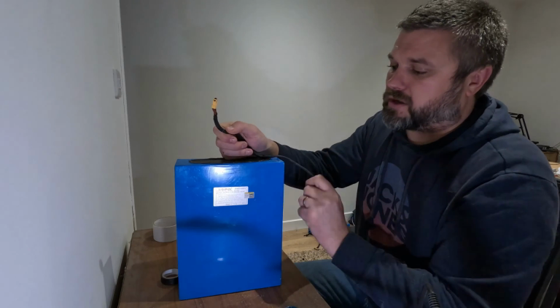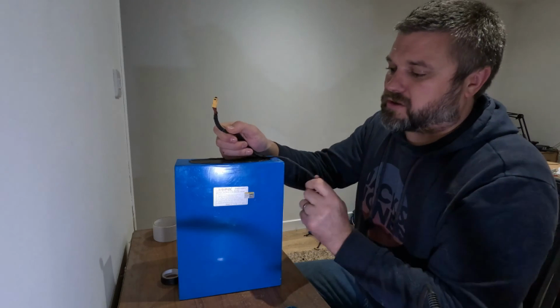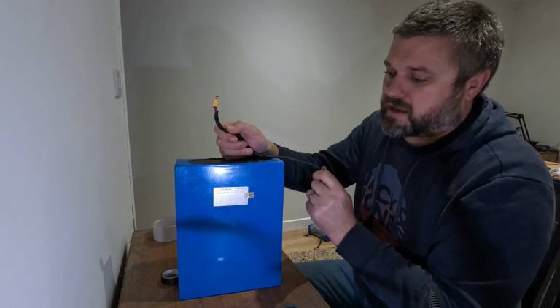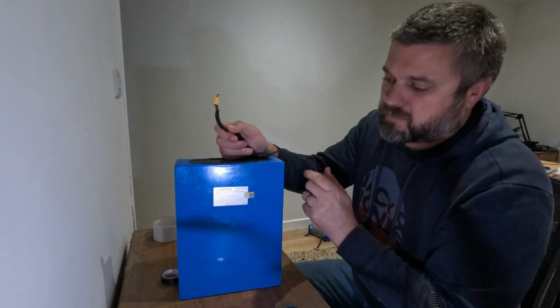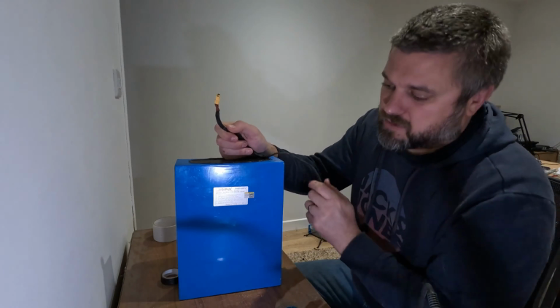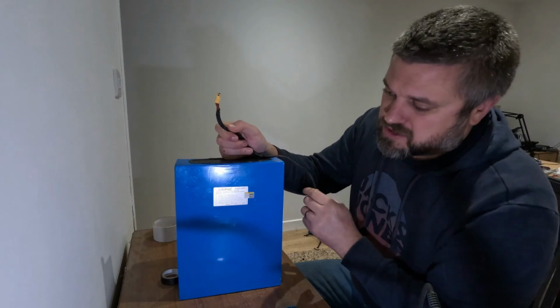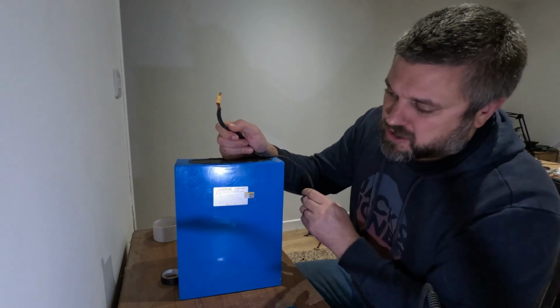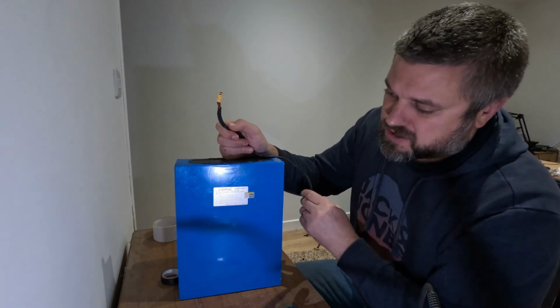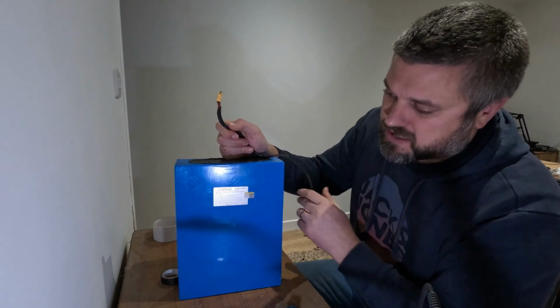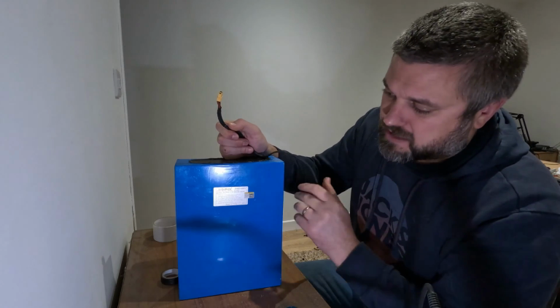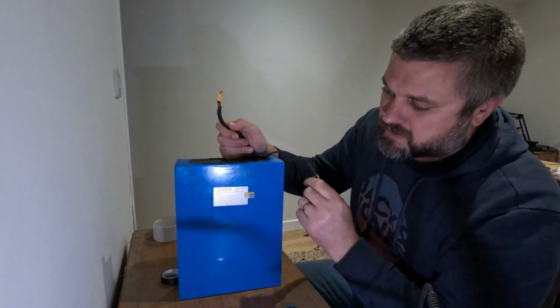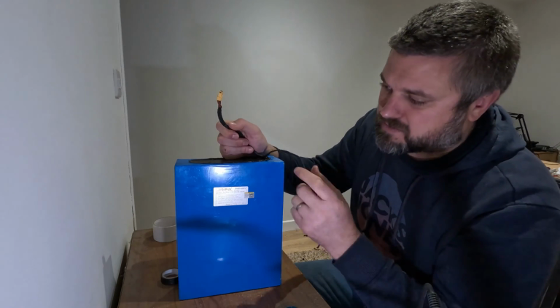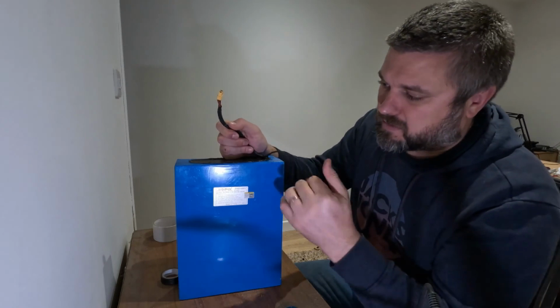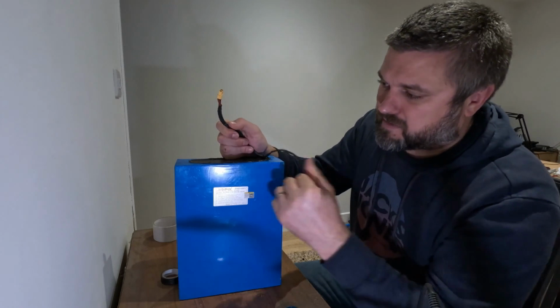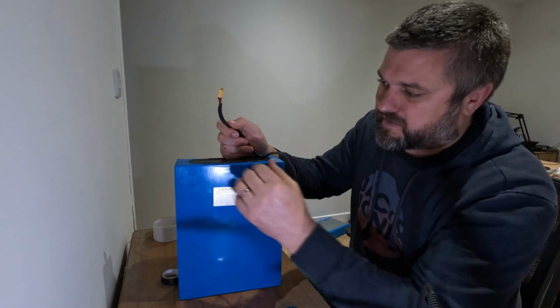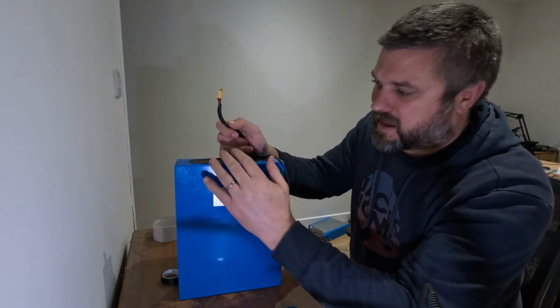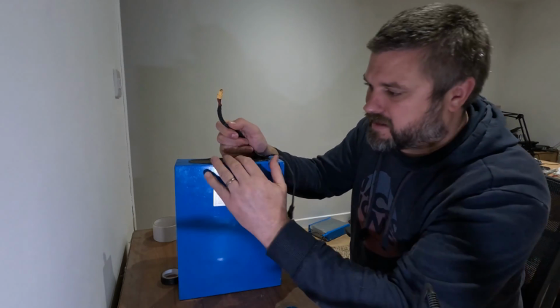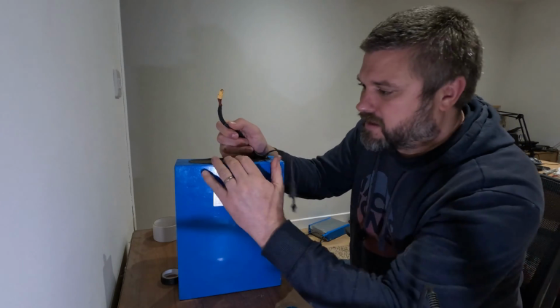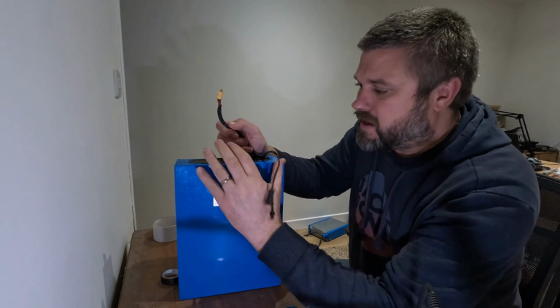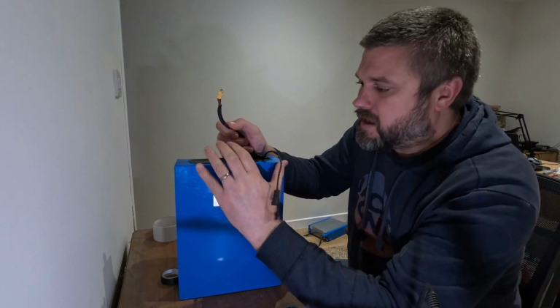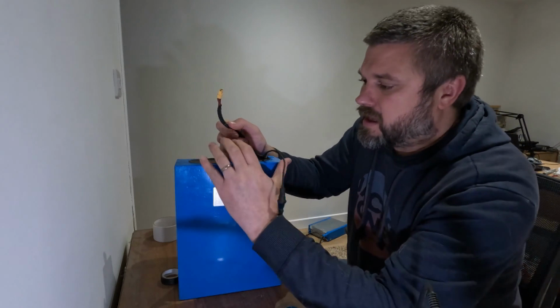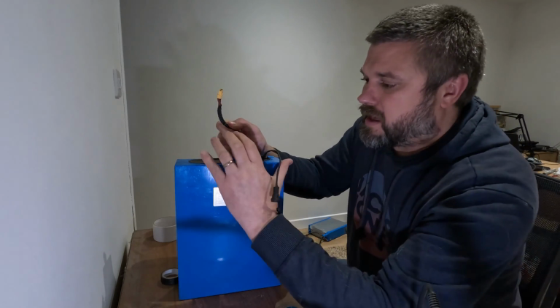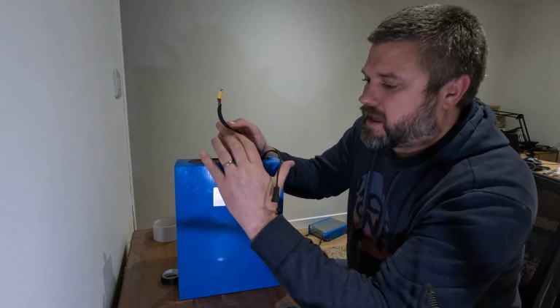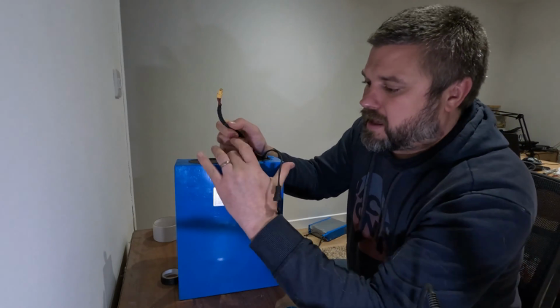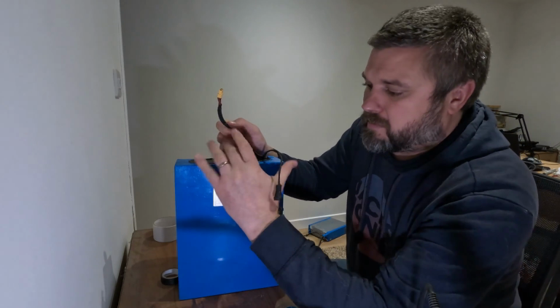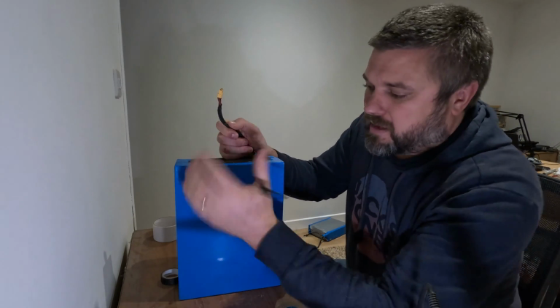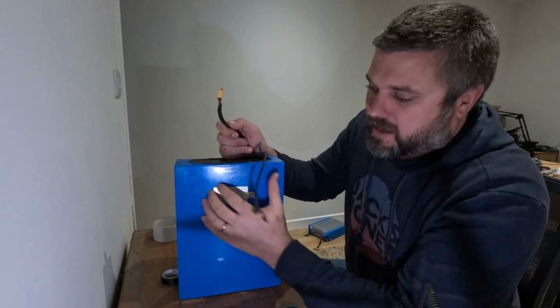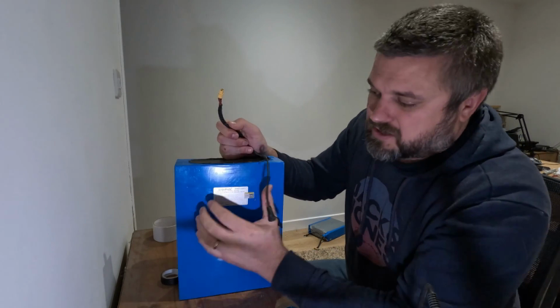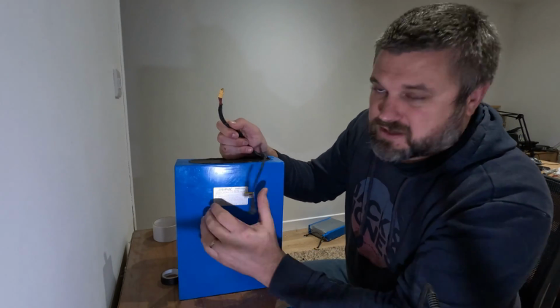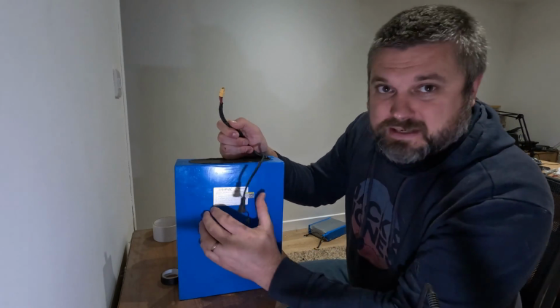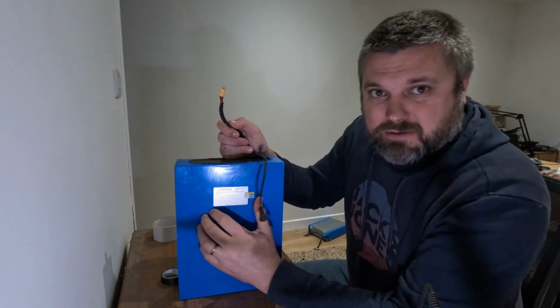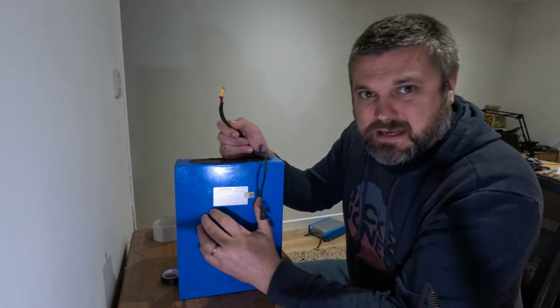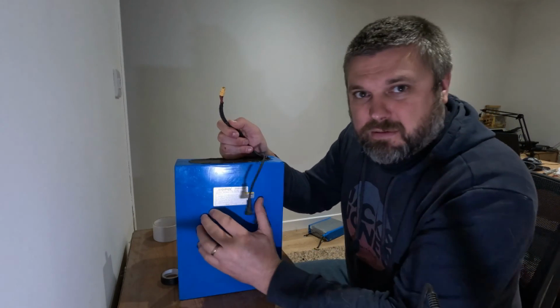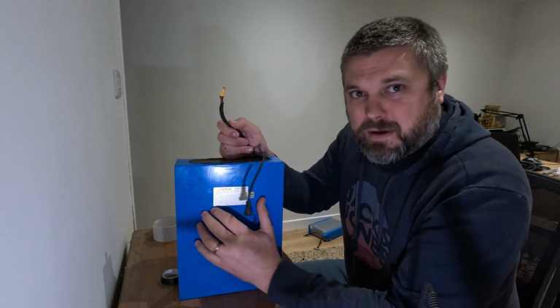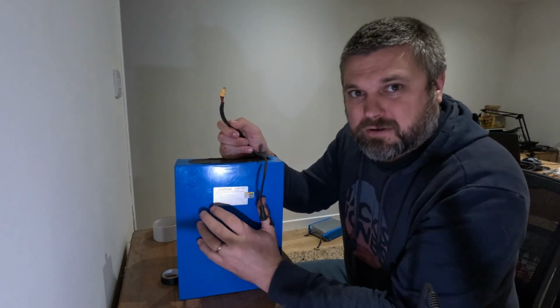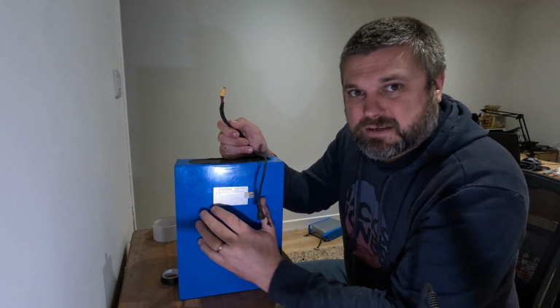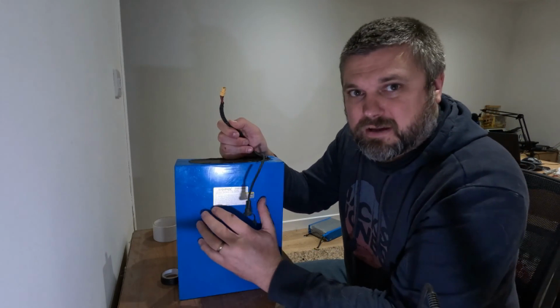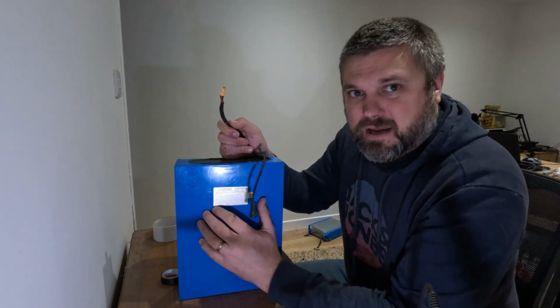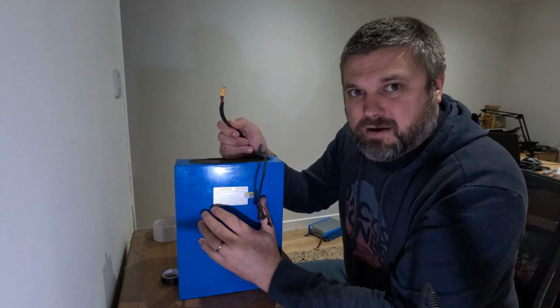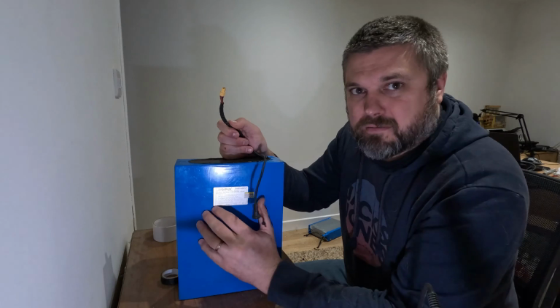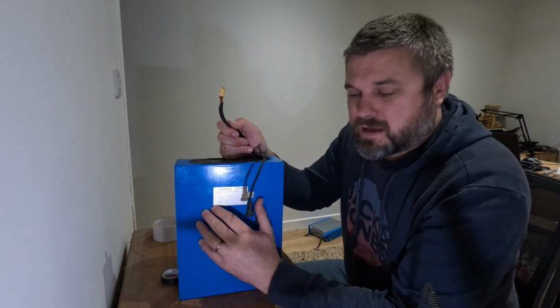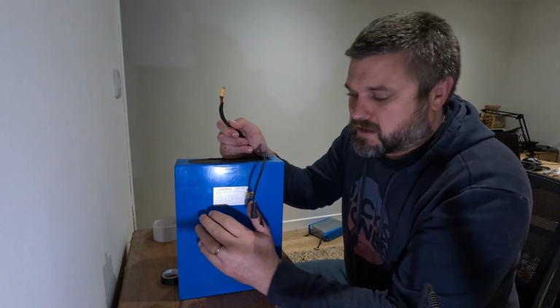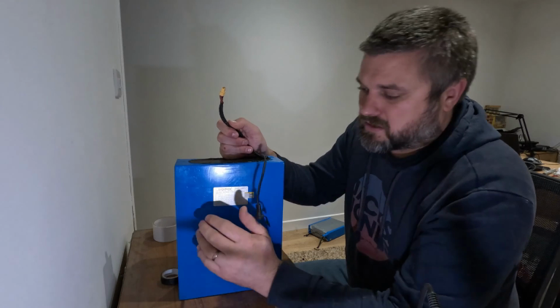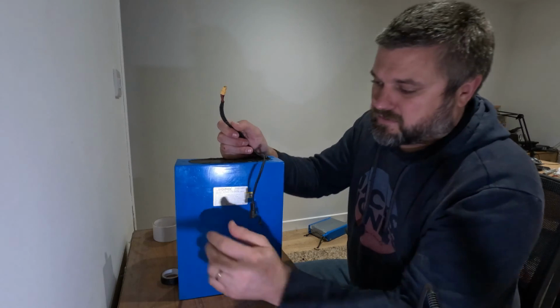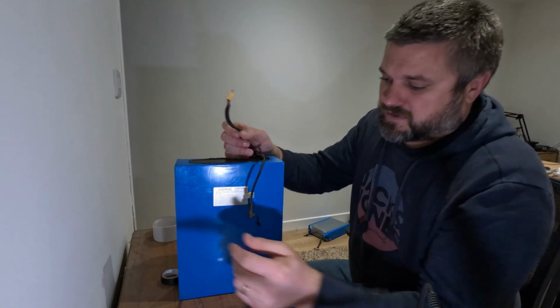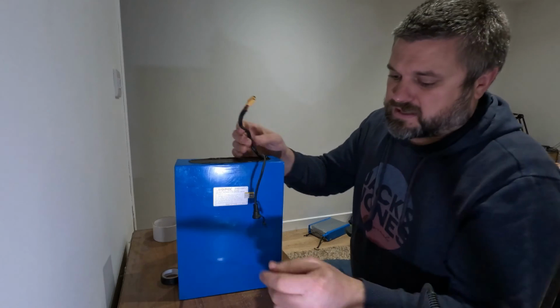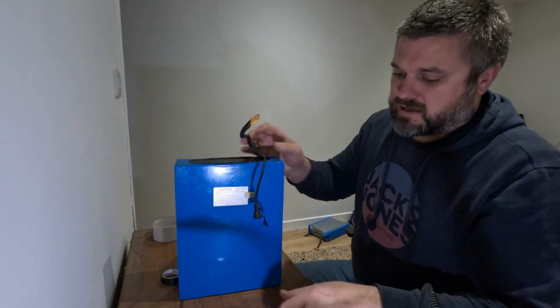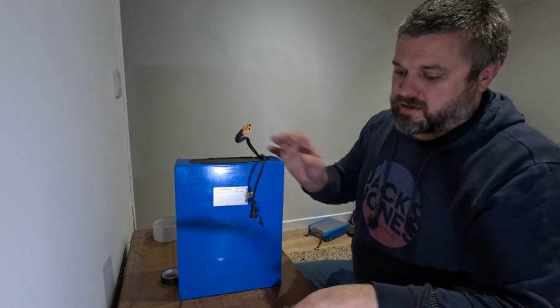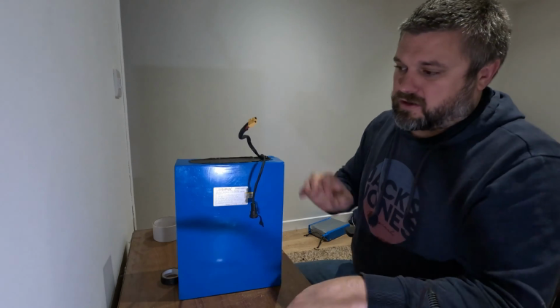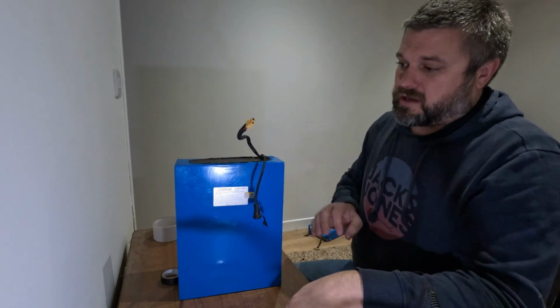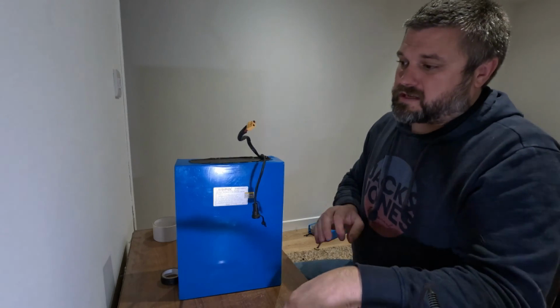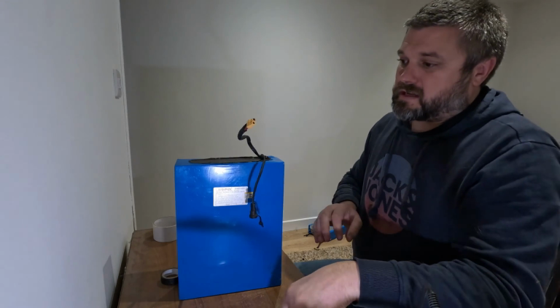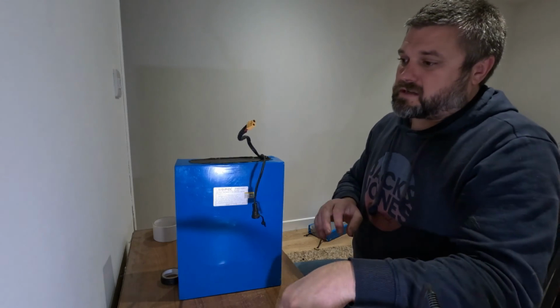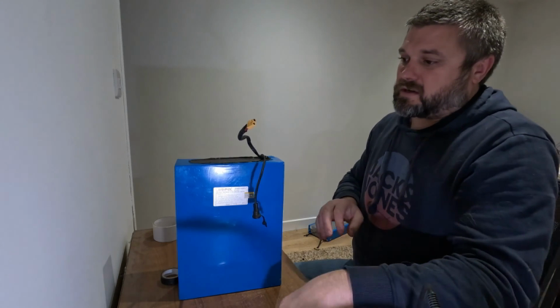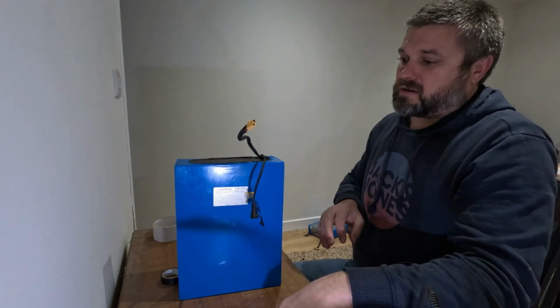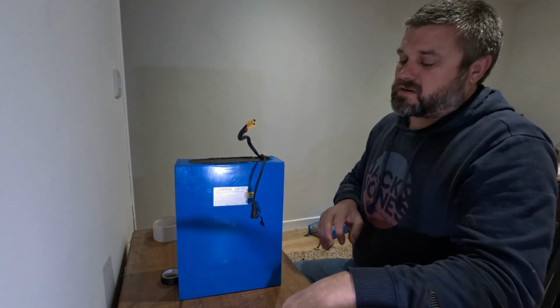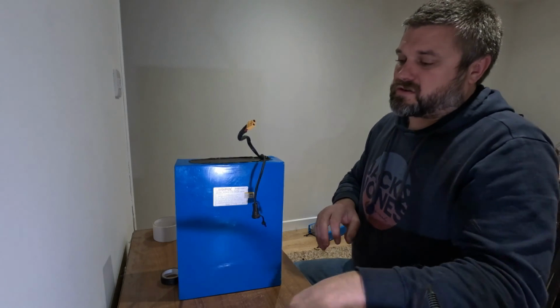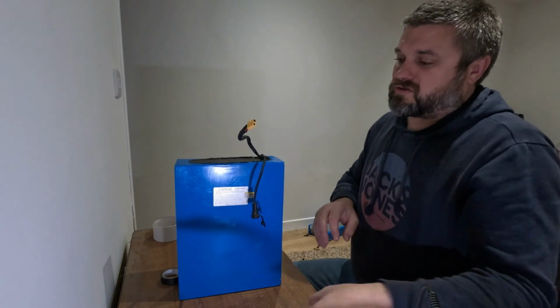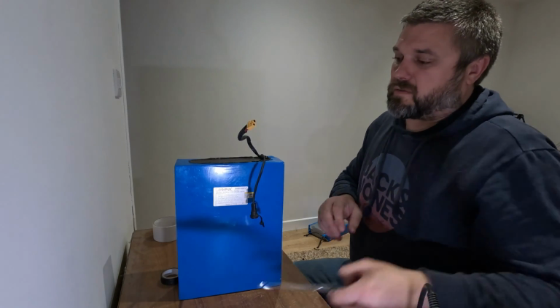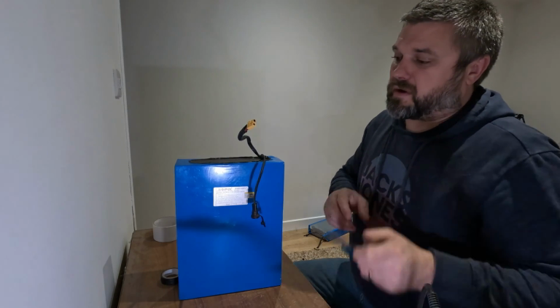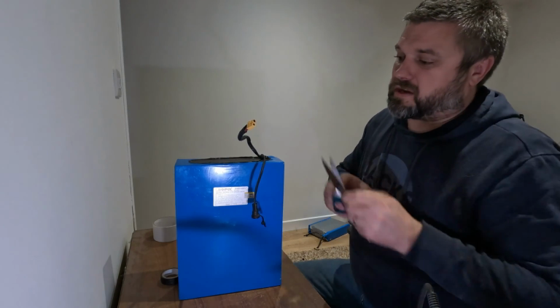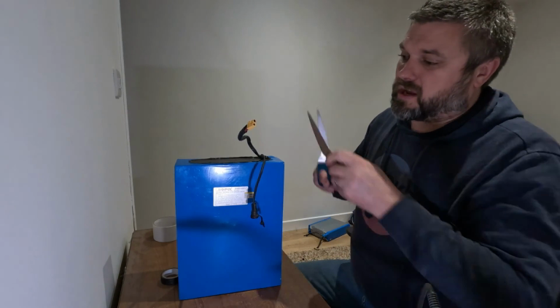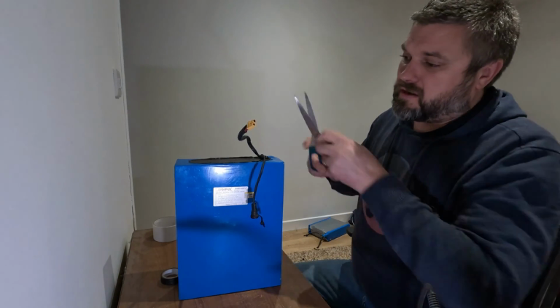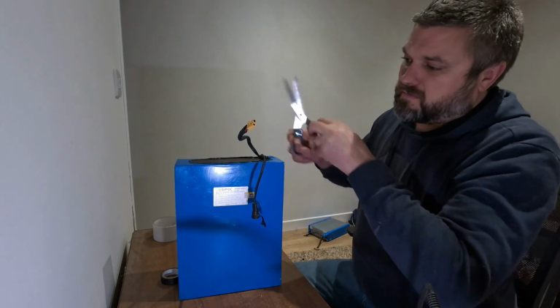I'm not going to do anything with the charging cable, that's probably fine, and then I'm just going to see what type of batteries are in there. So first thing I'll do is start stripping it down.